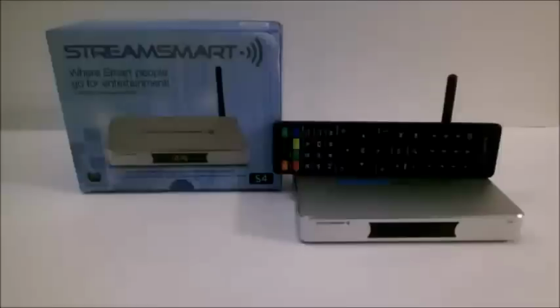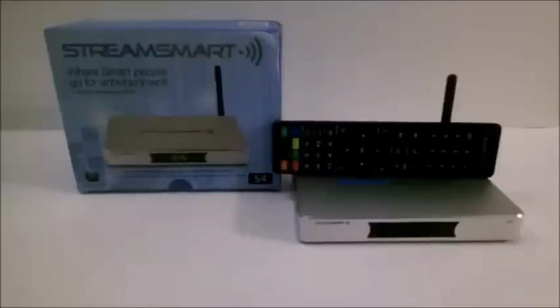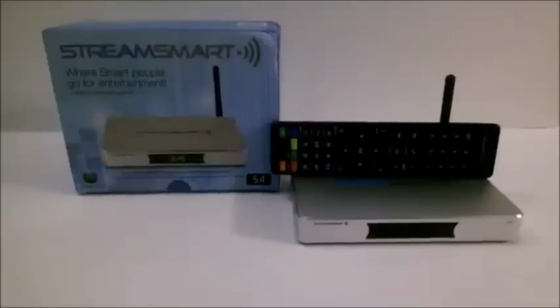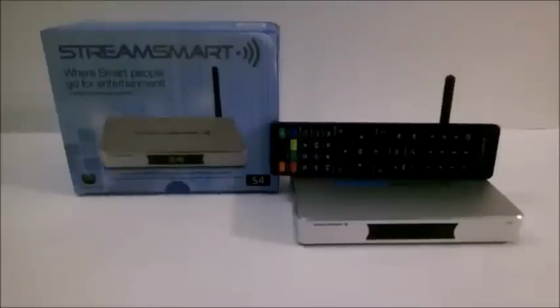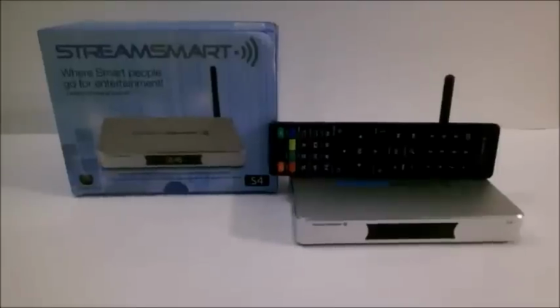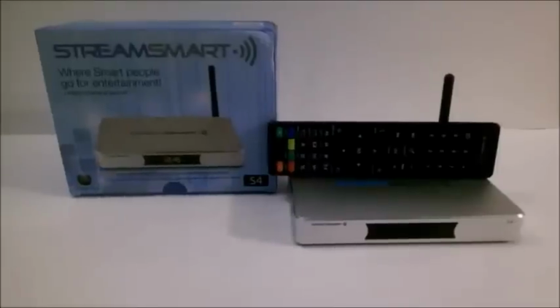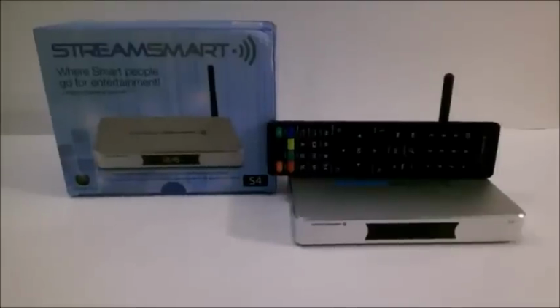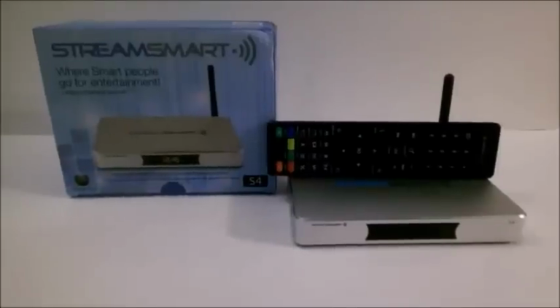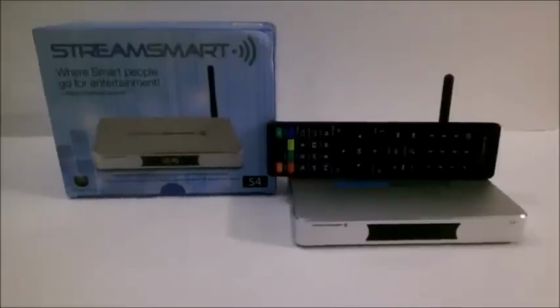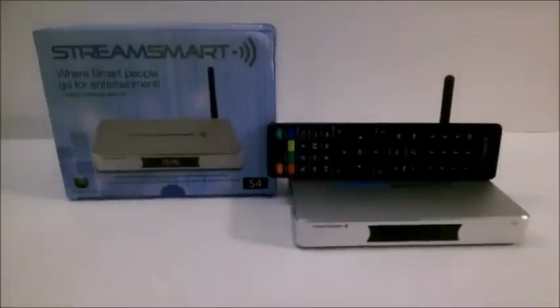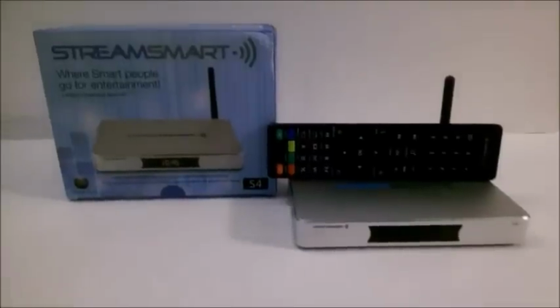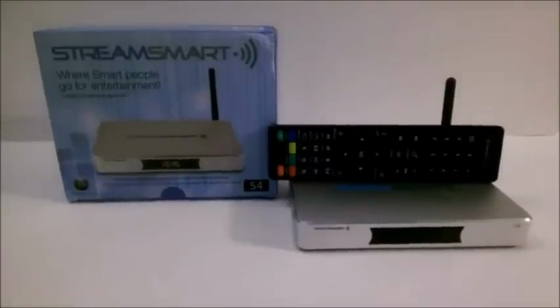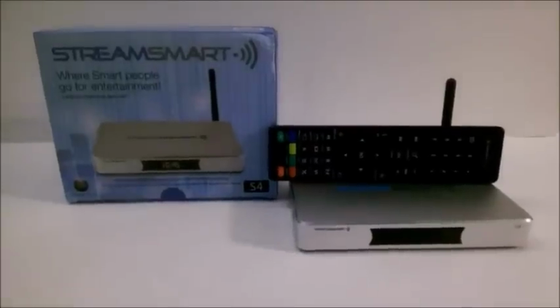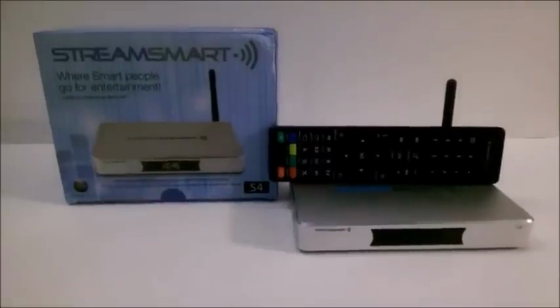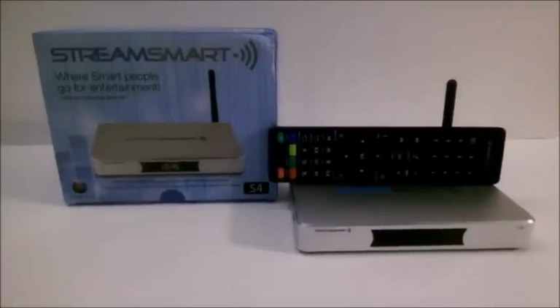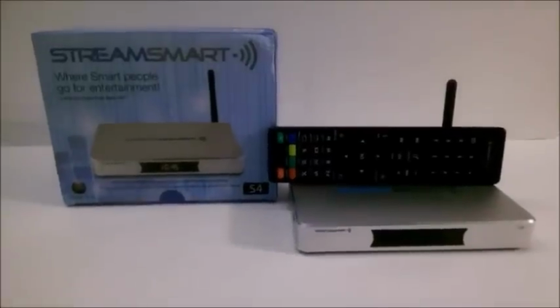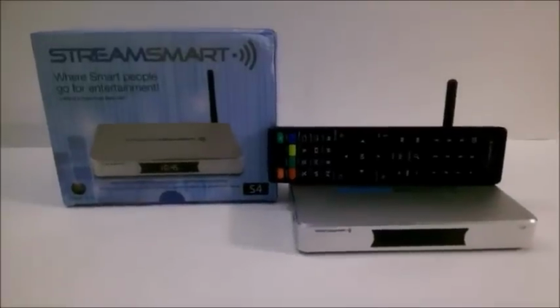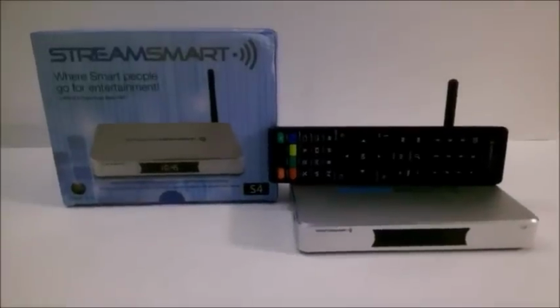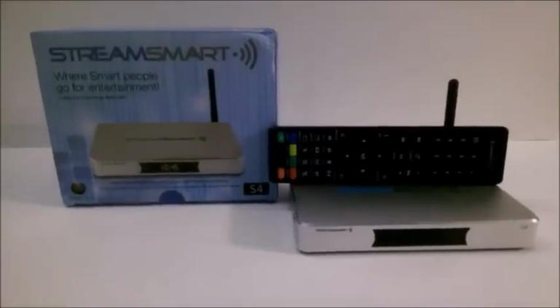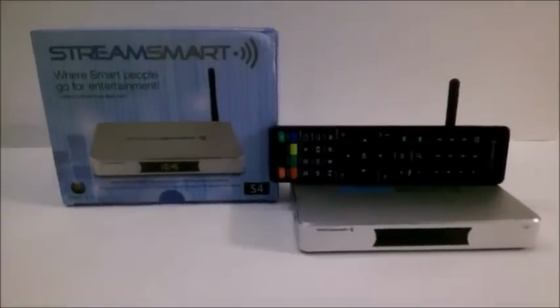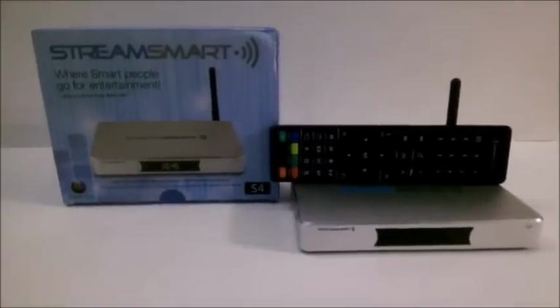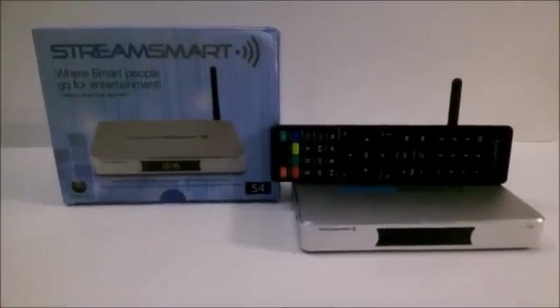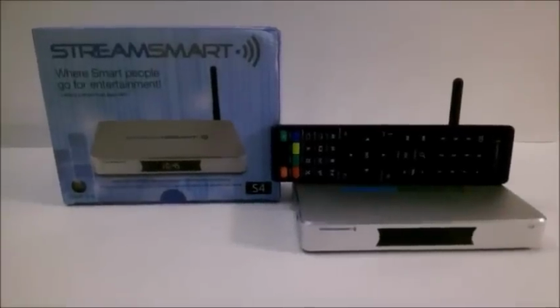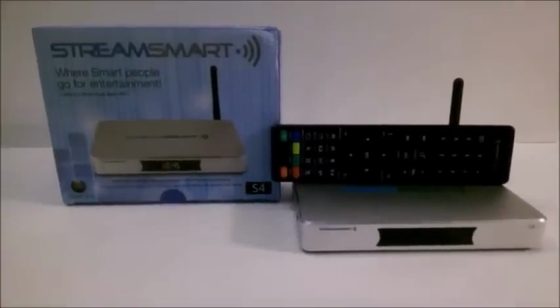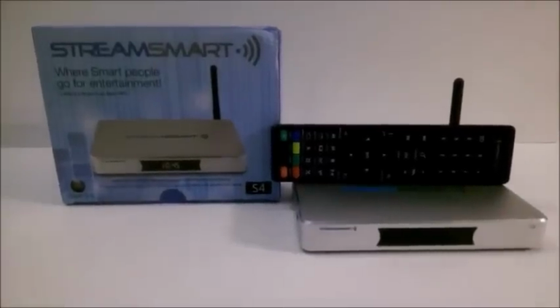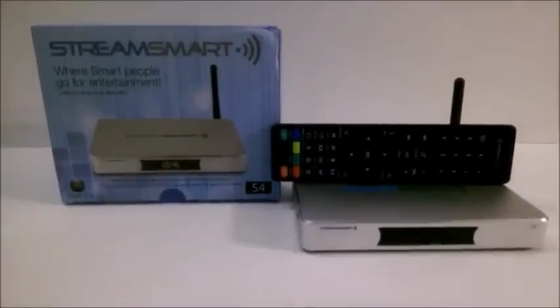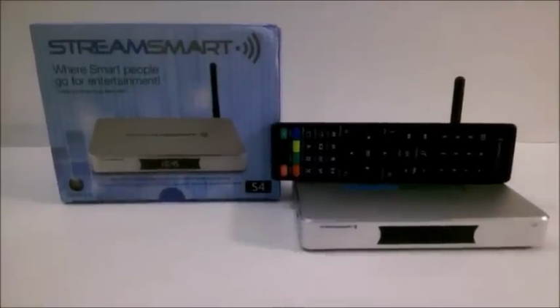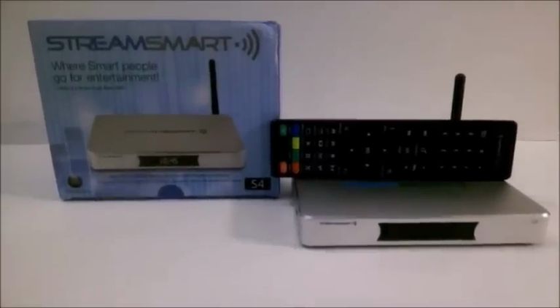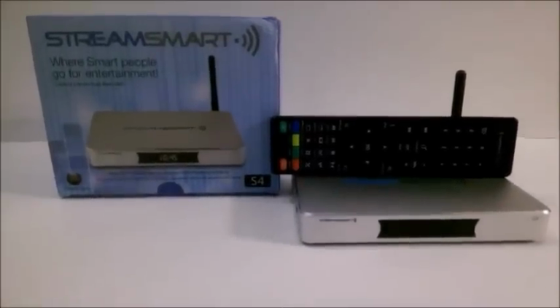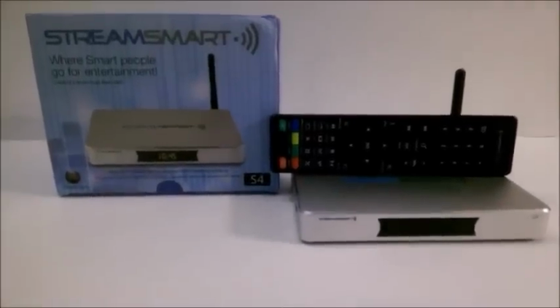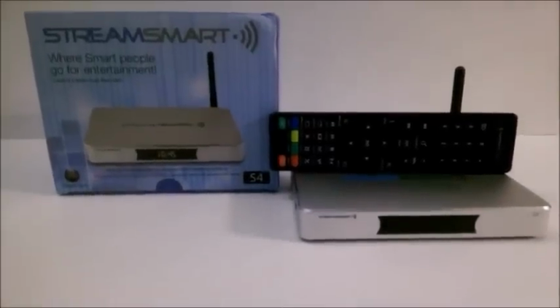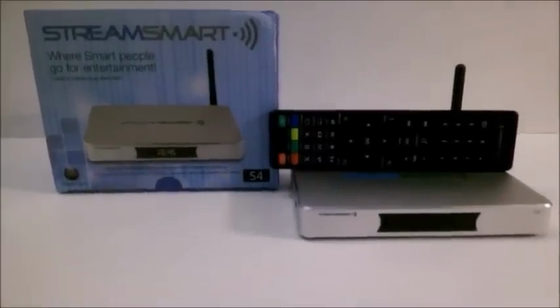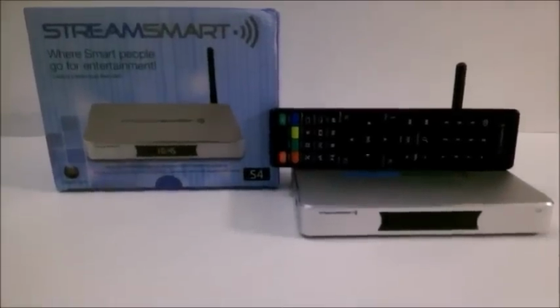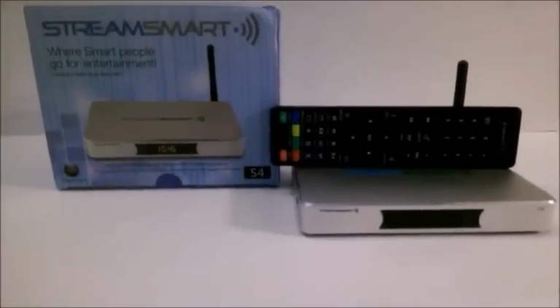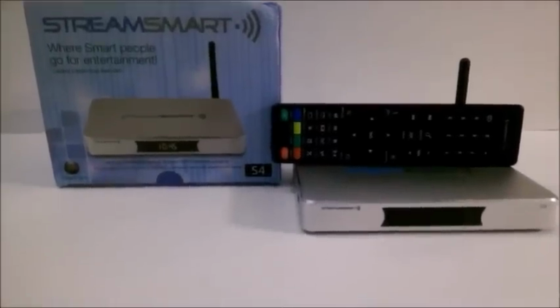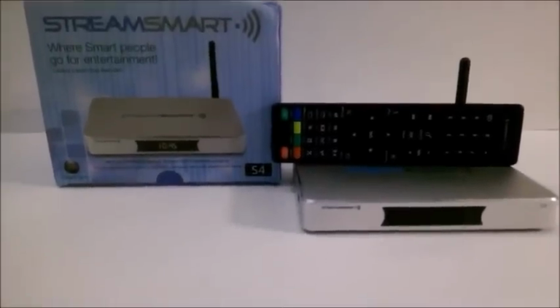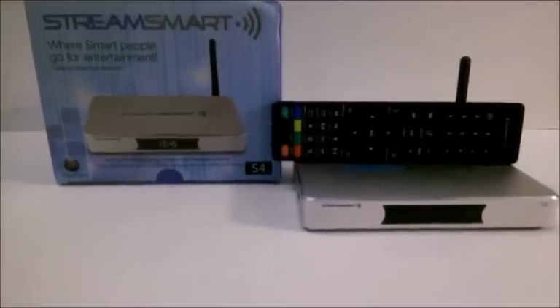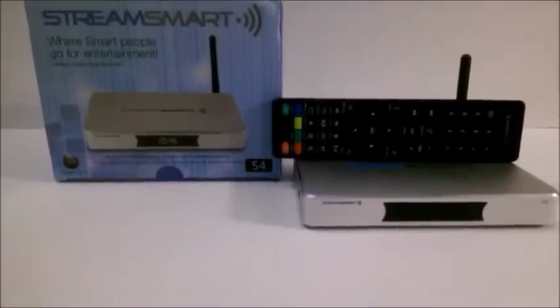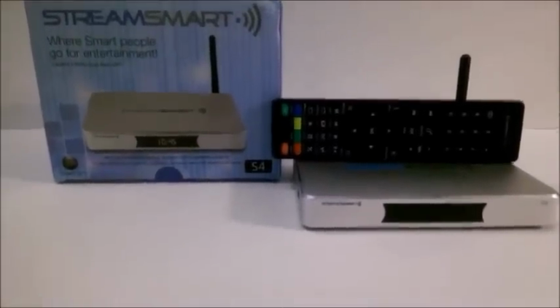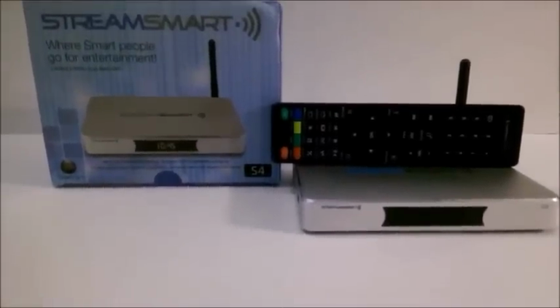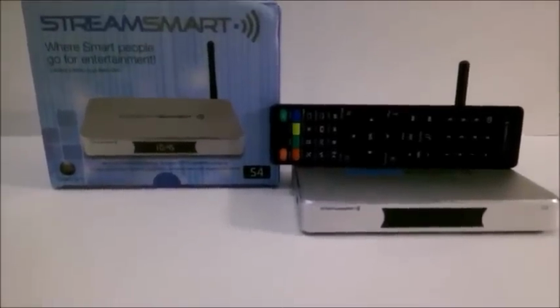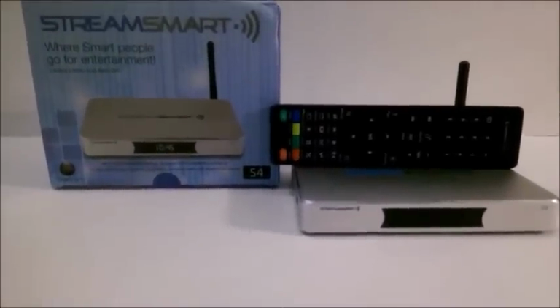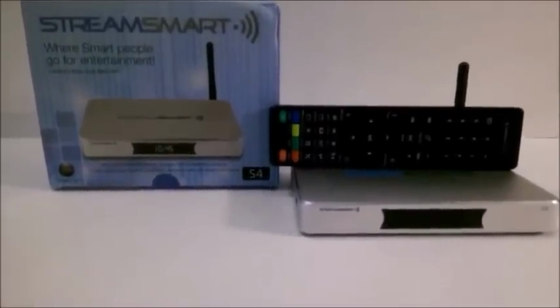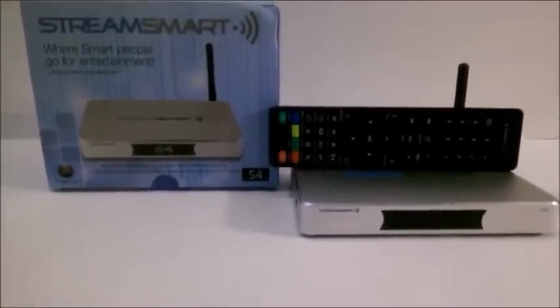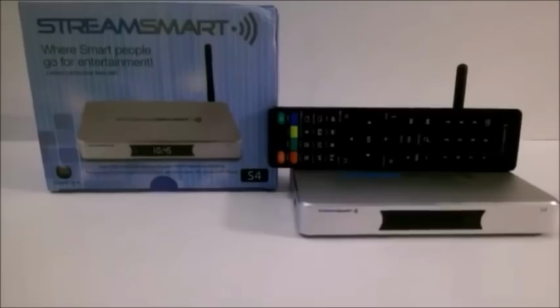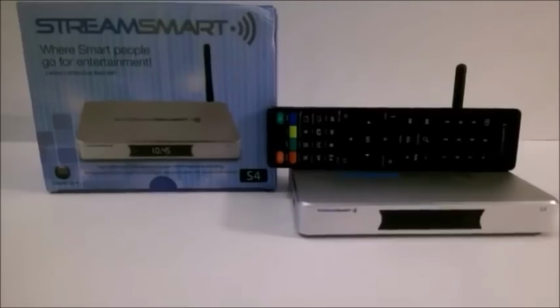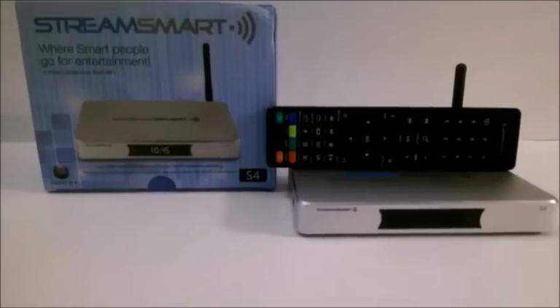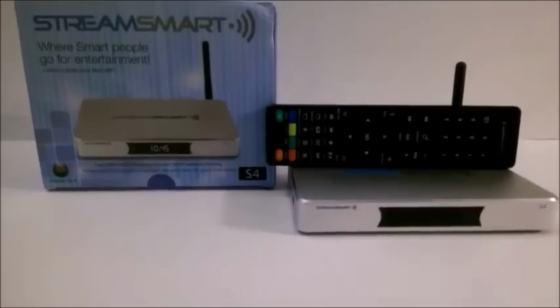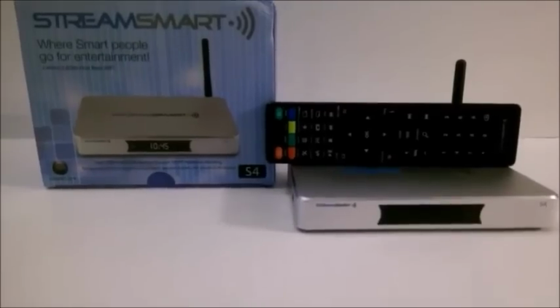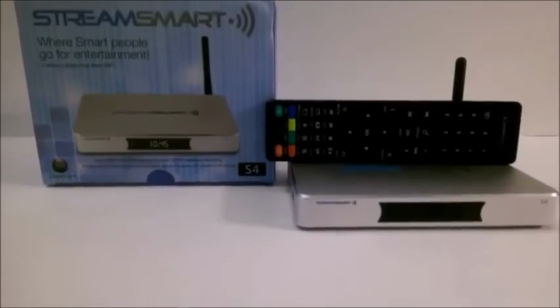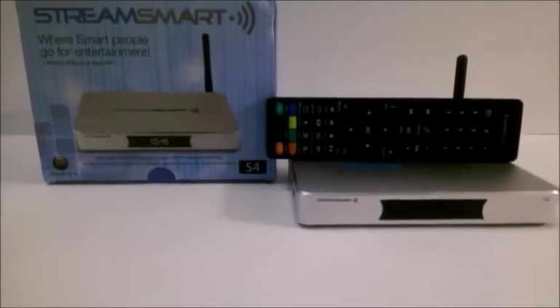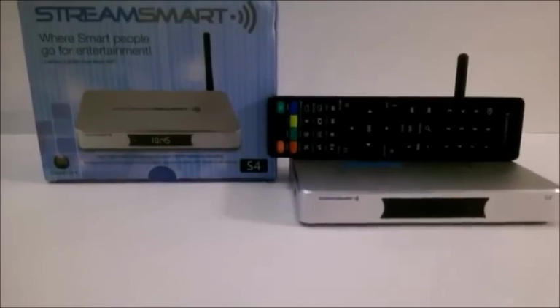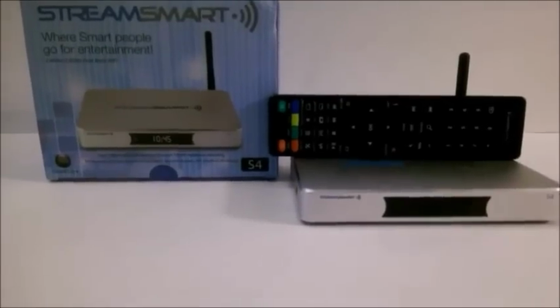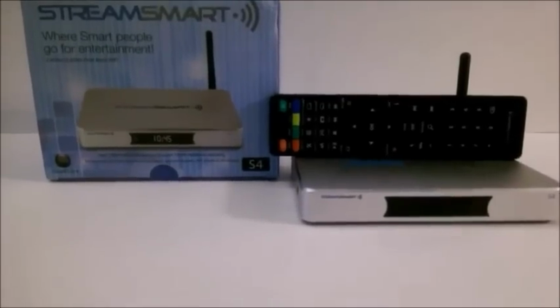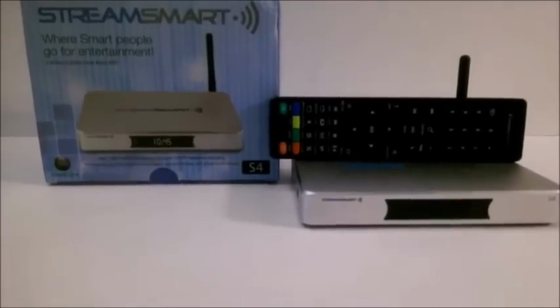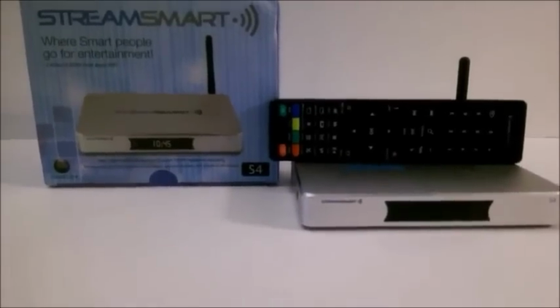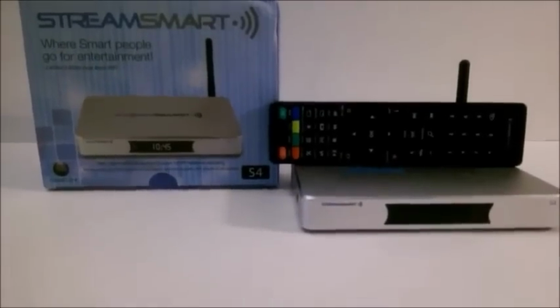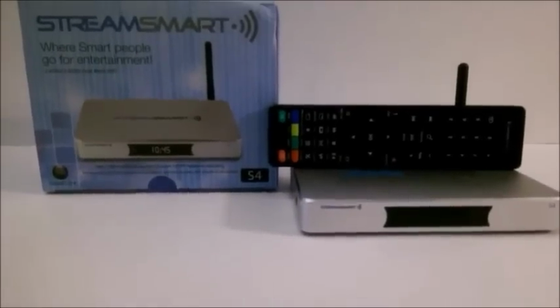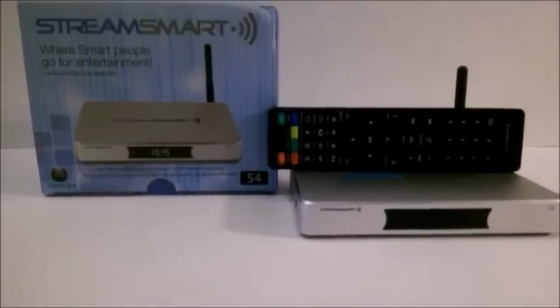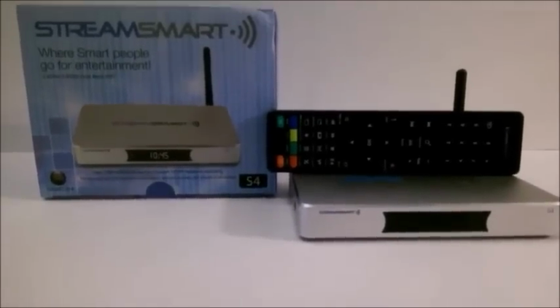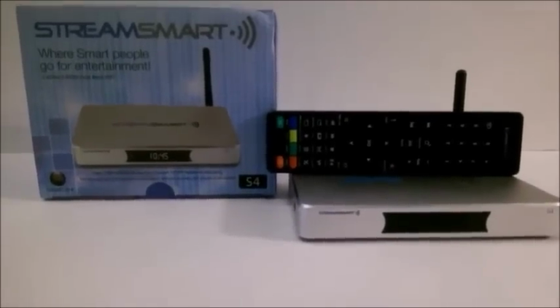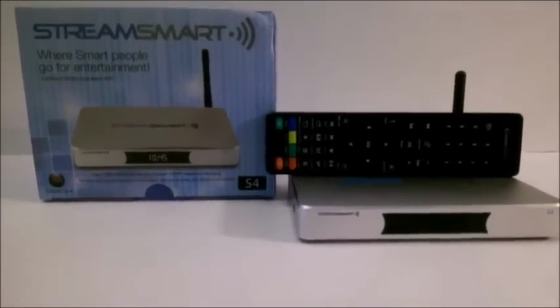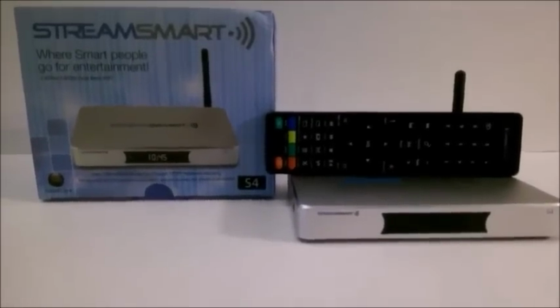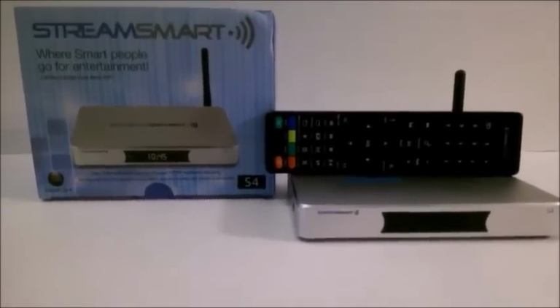The folks at StreamSmart just released their new device called the StreamSmart S4. Let's take it for a spin and see what's new.